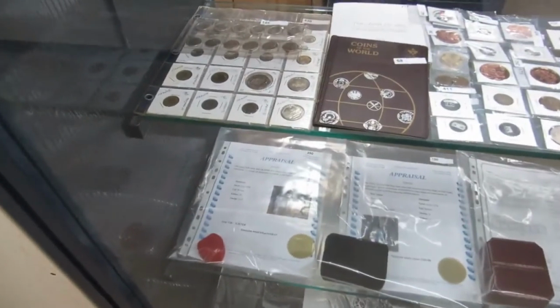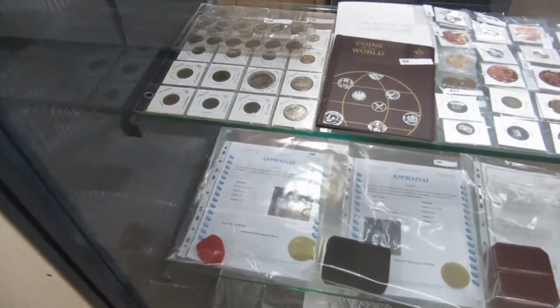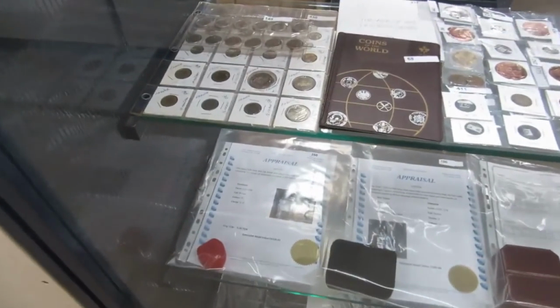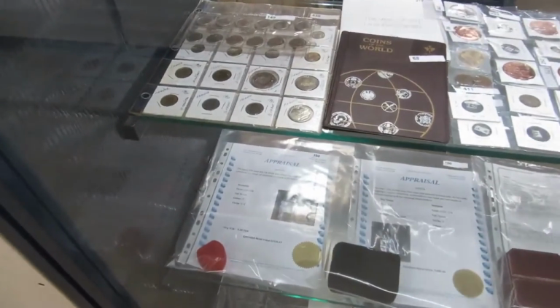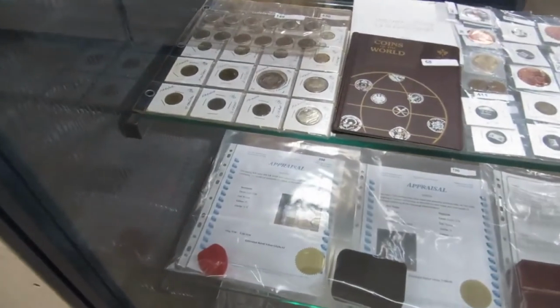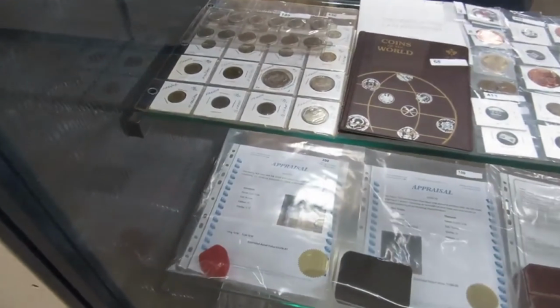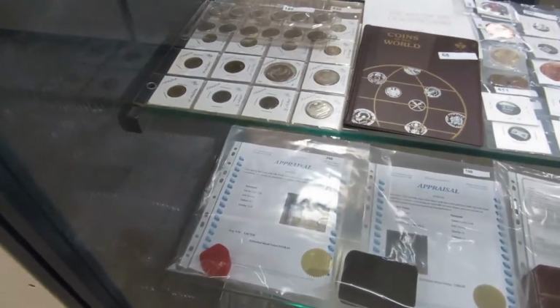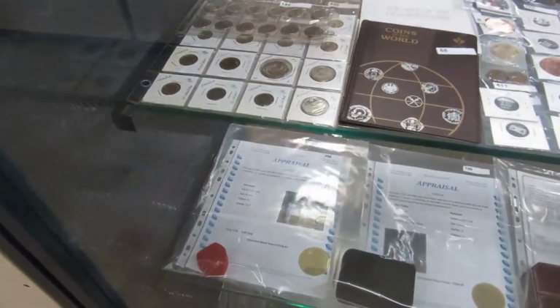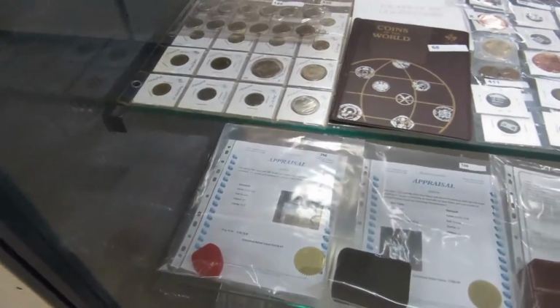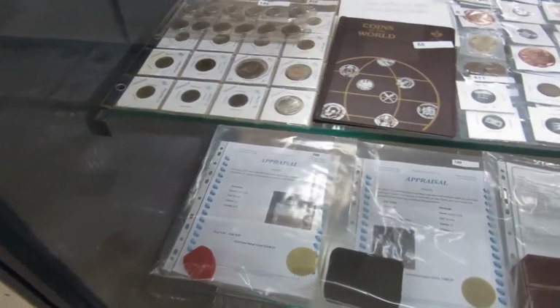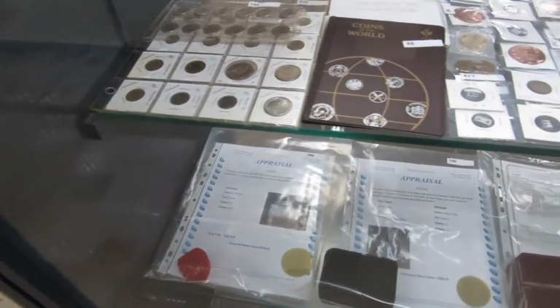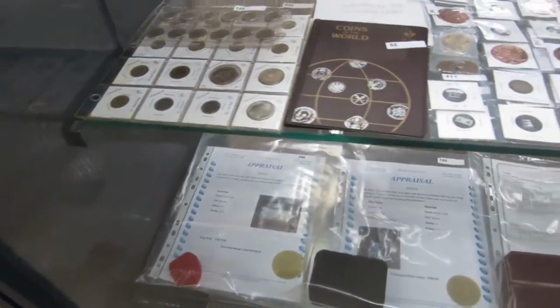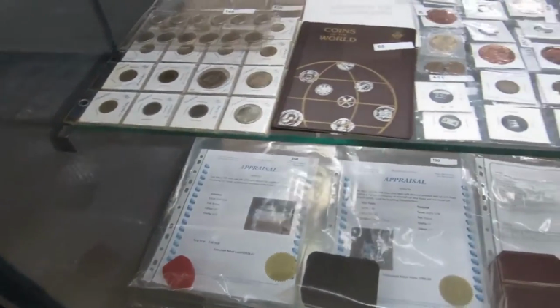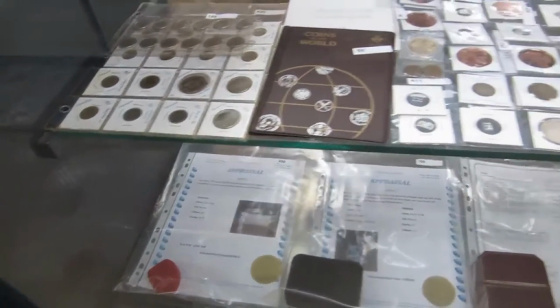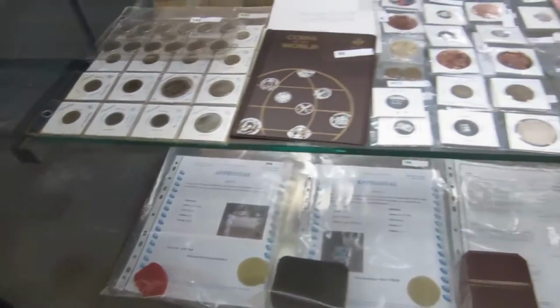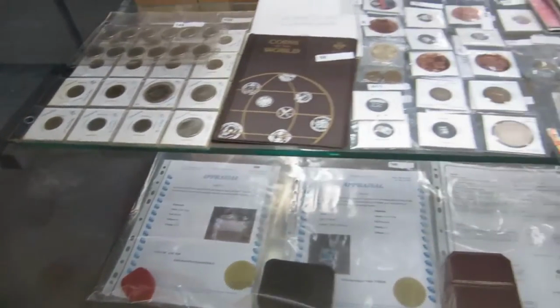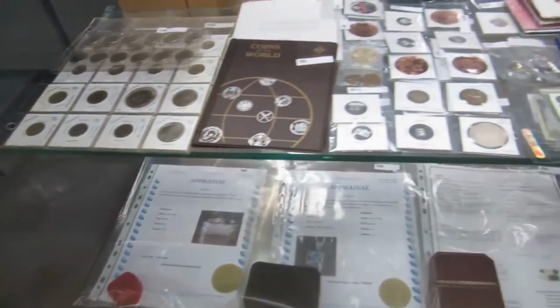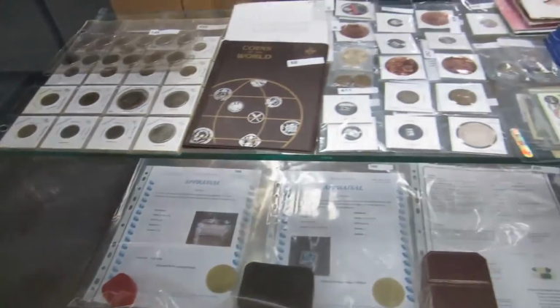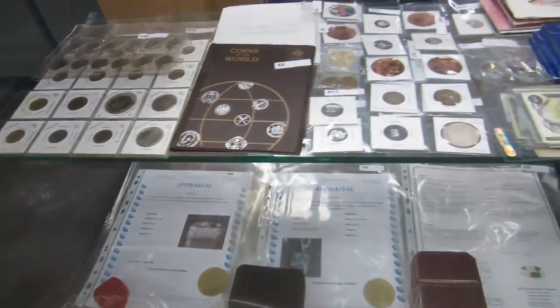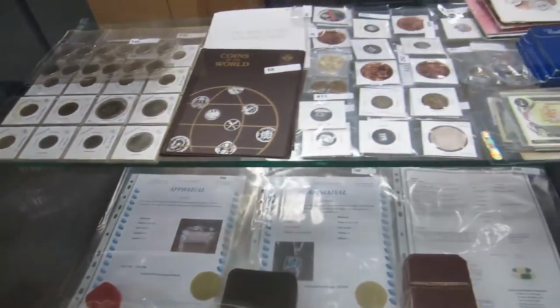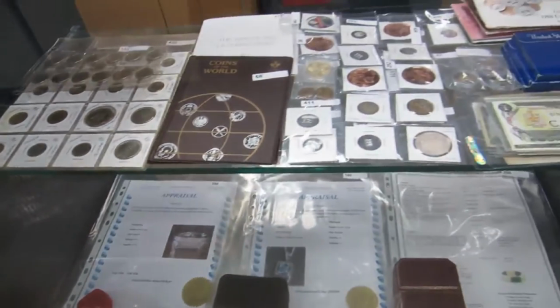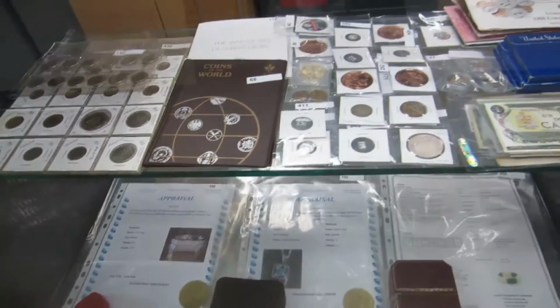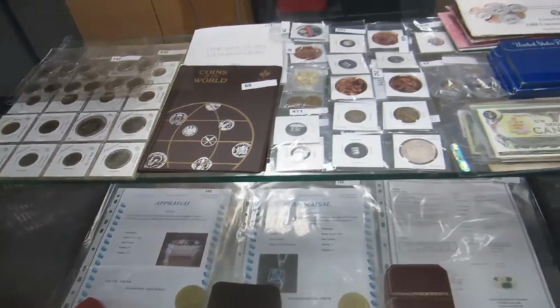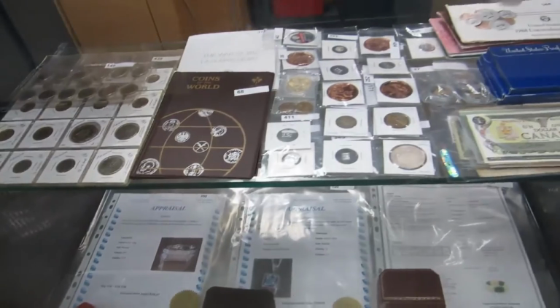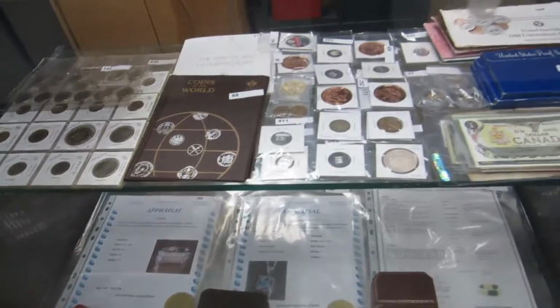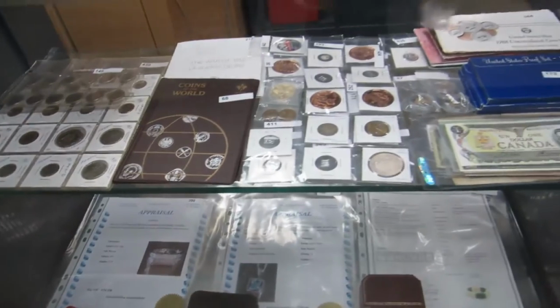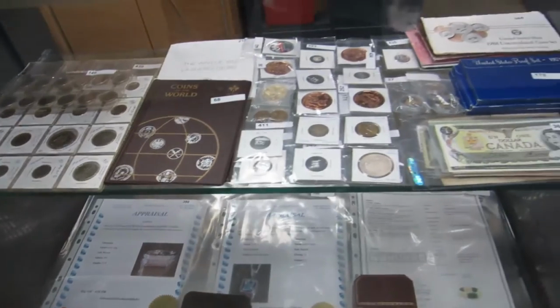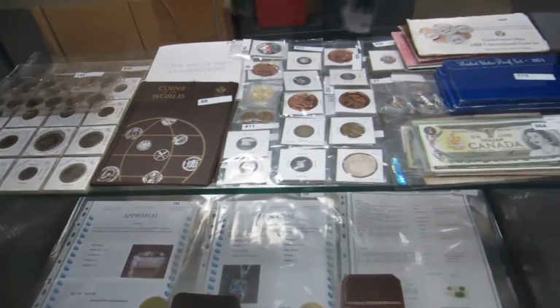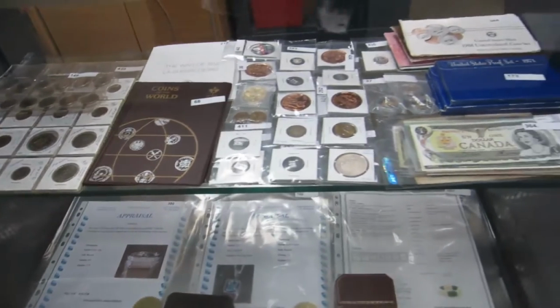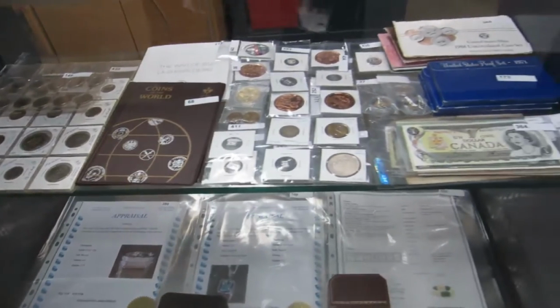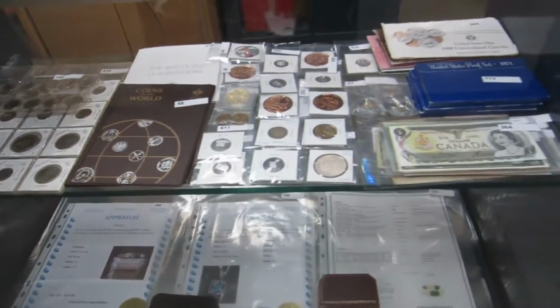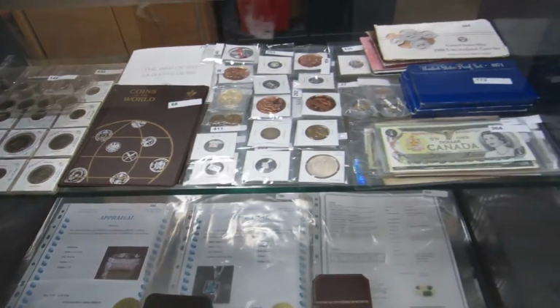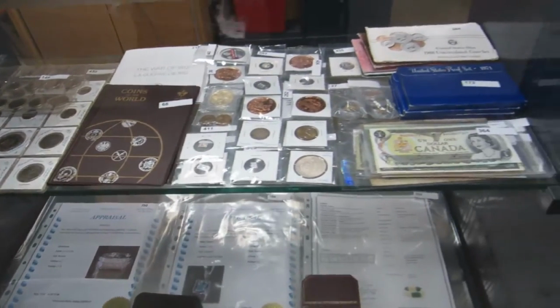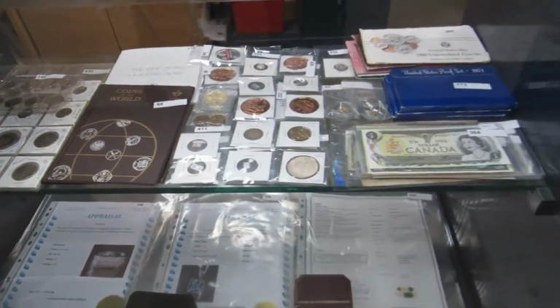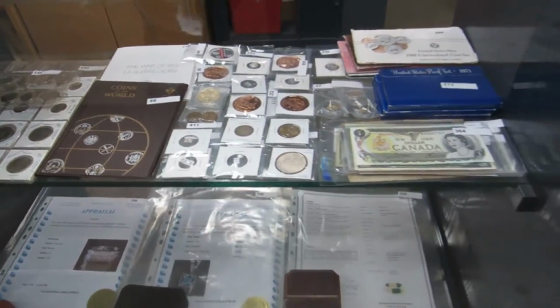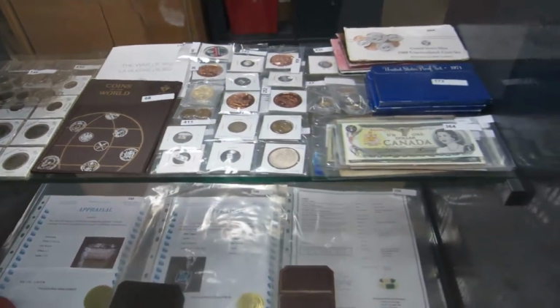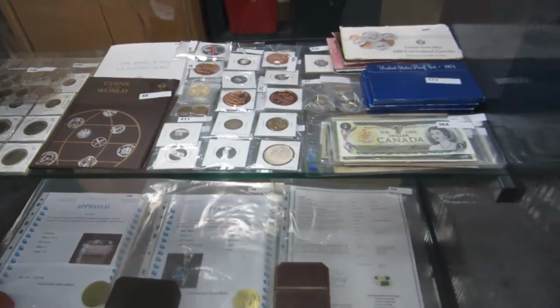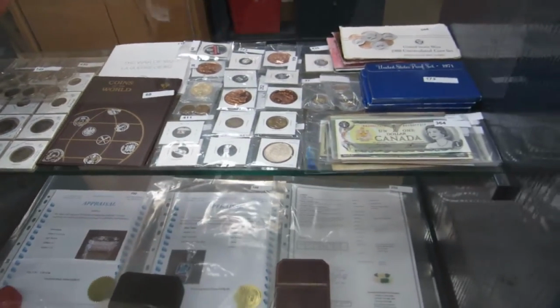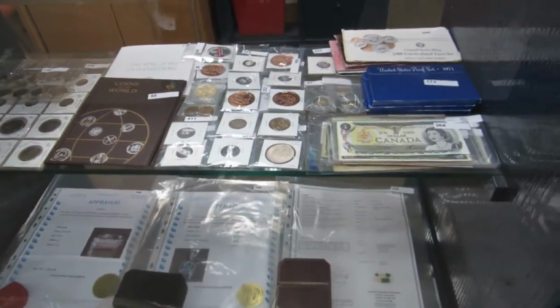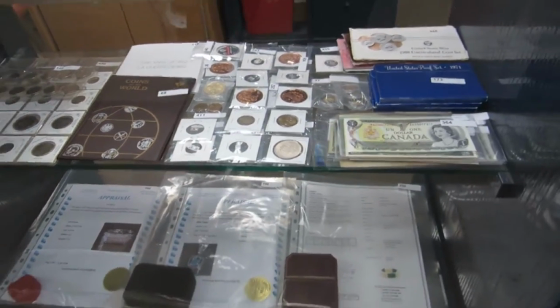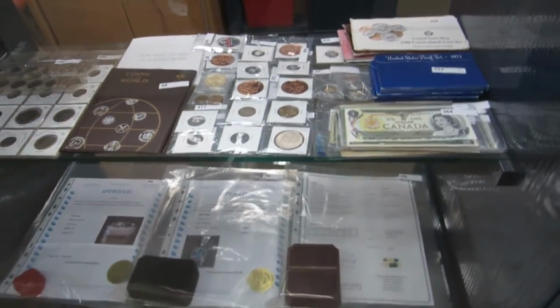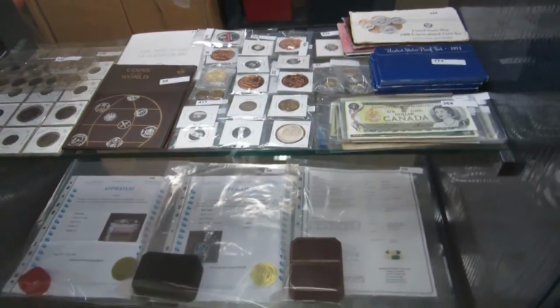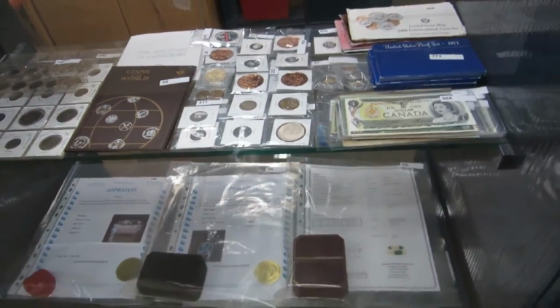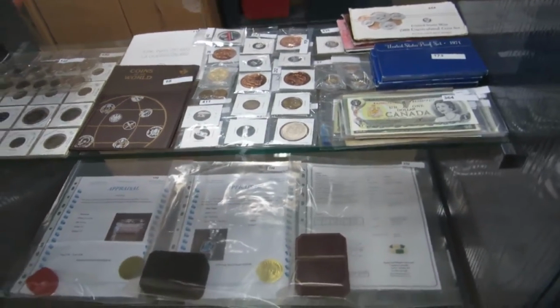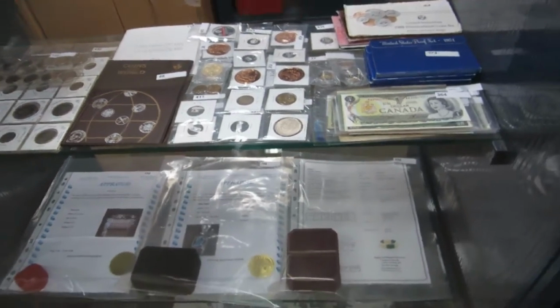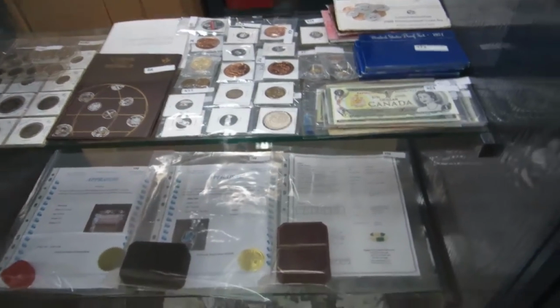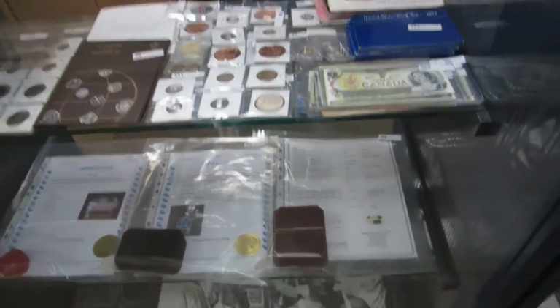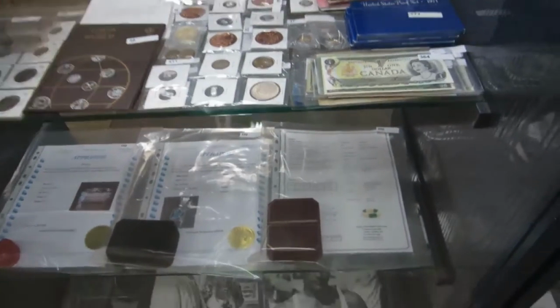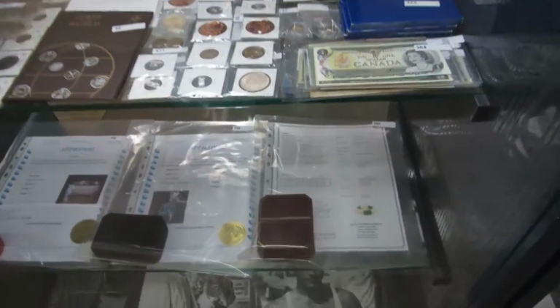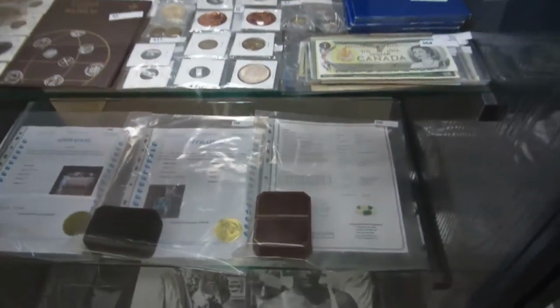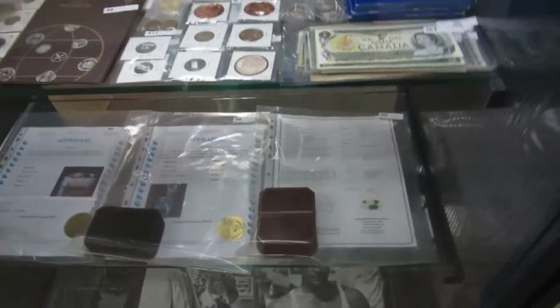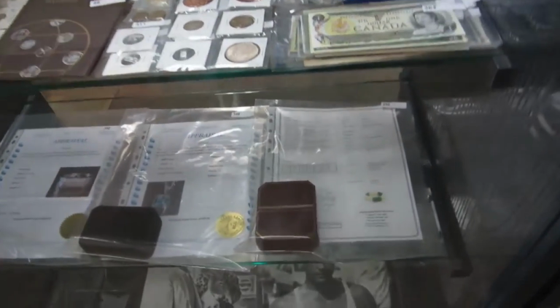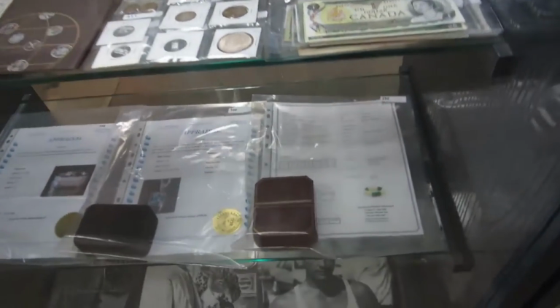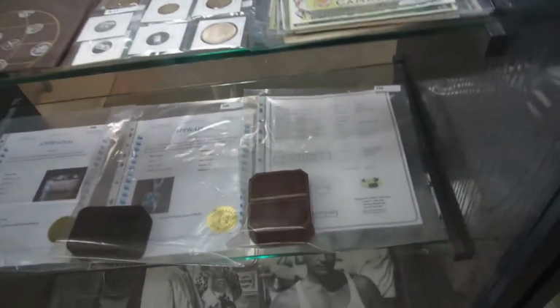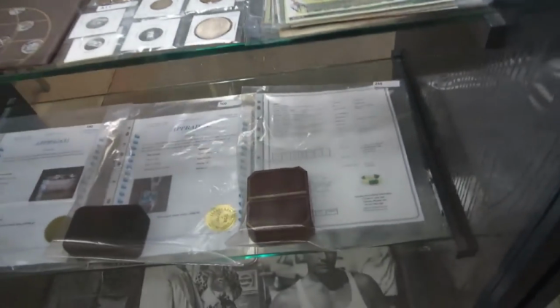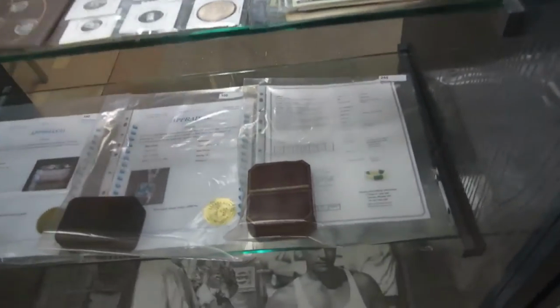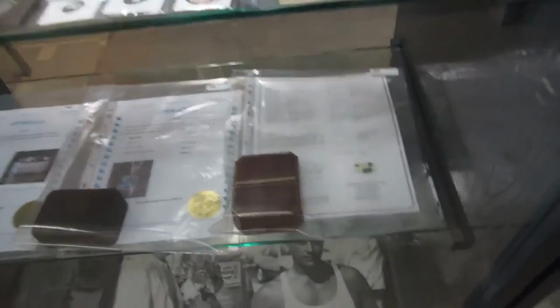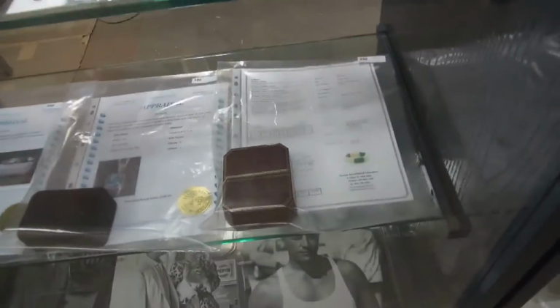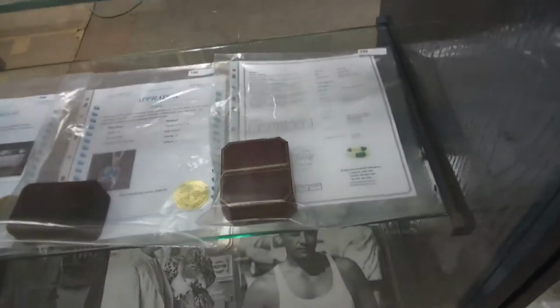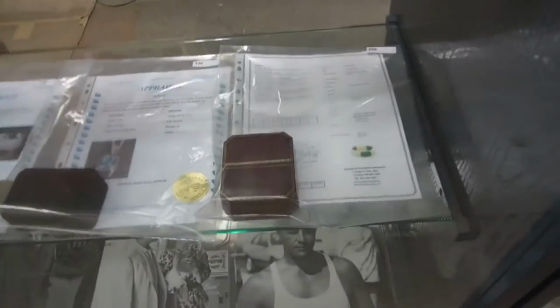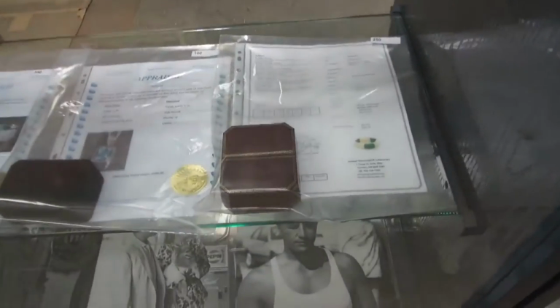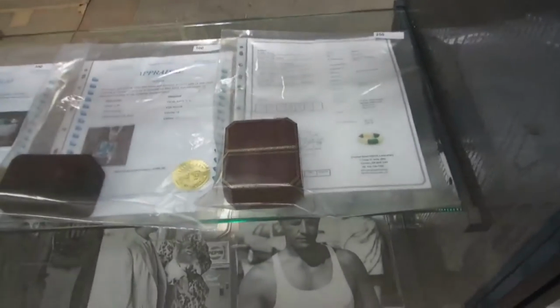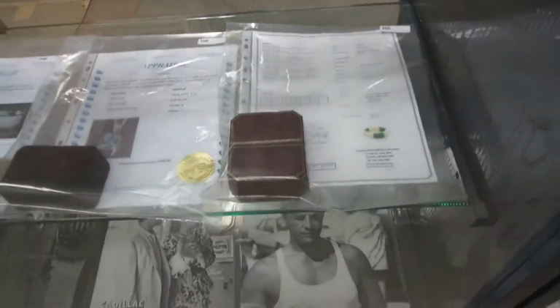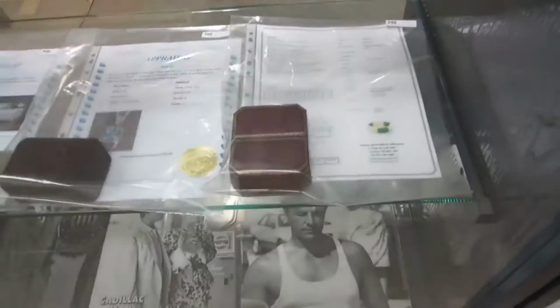We have coins — look at all the coins. You have sets and singles and bills. We also have a lot of jewelry this week.